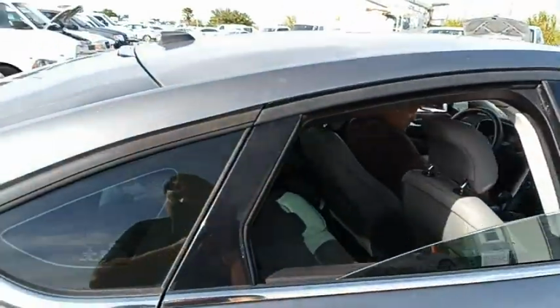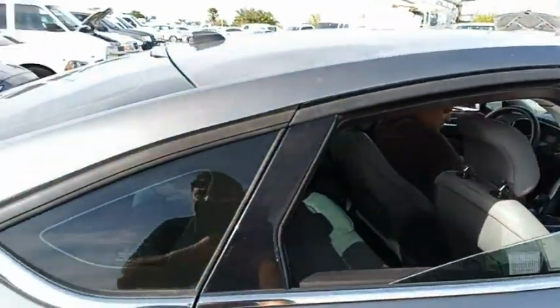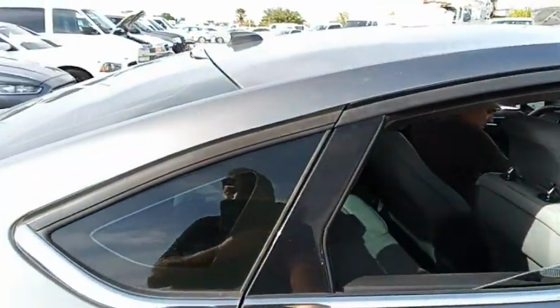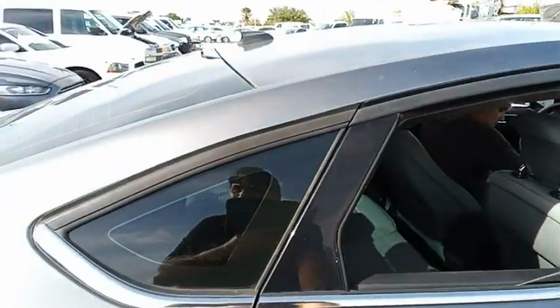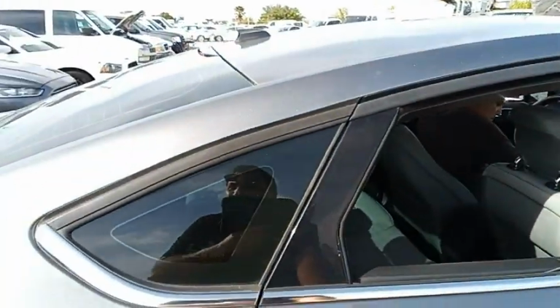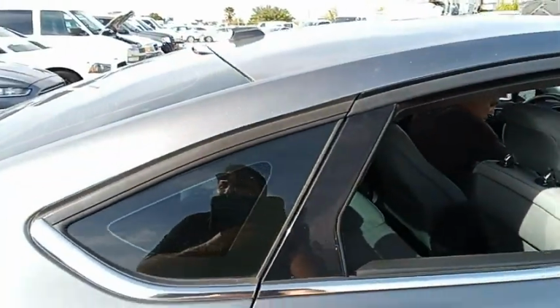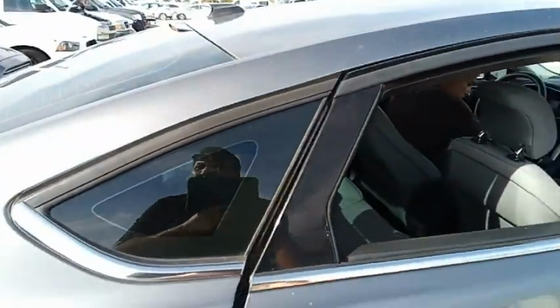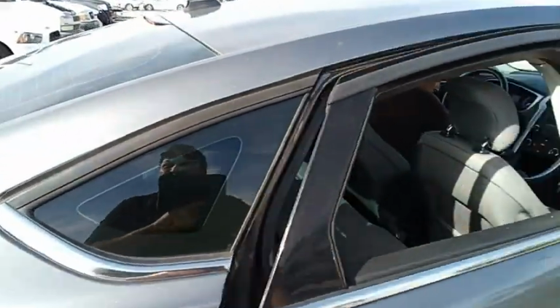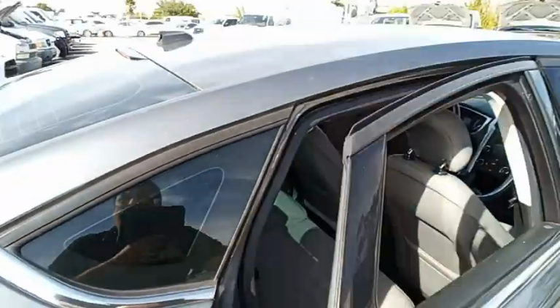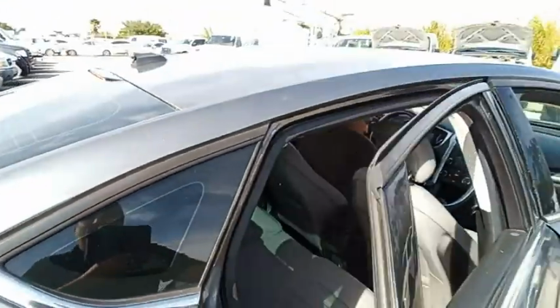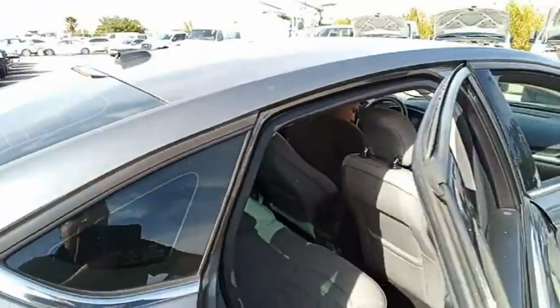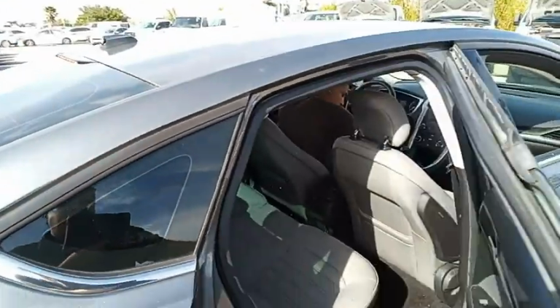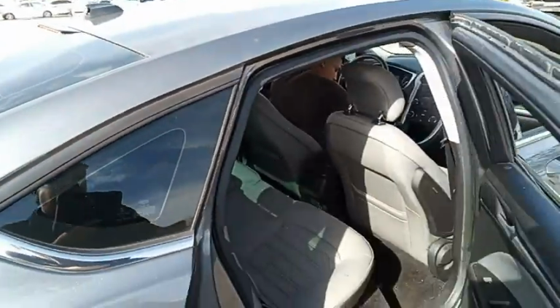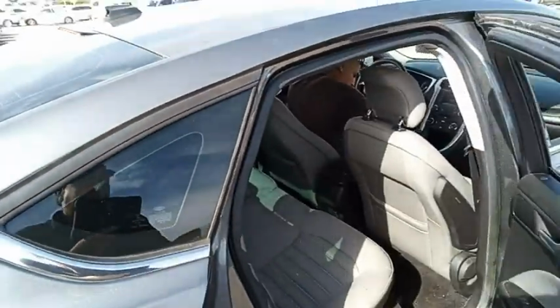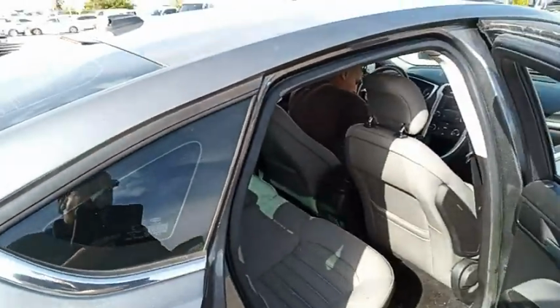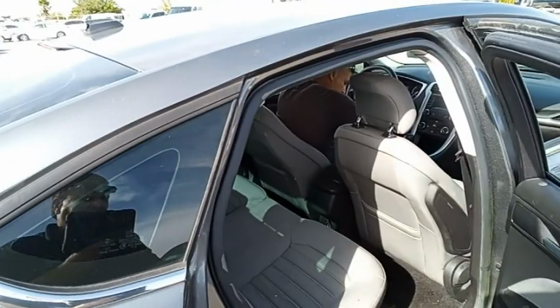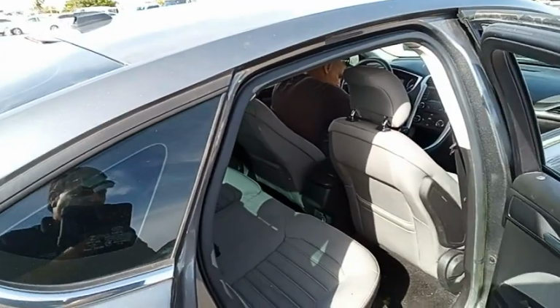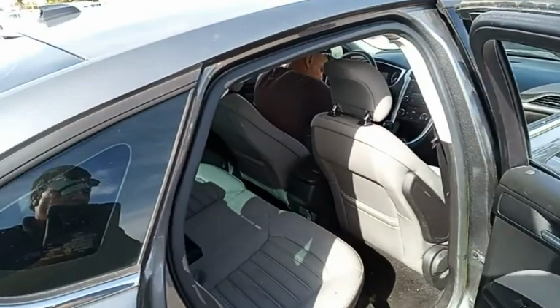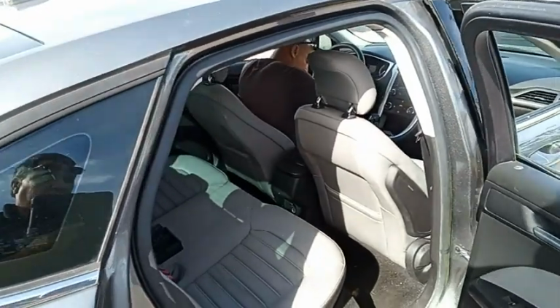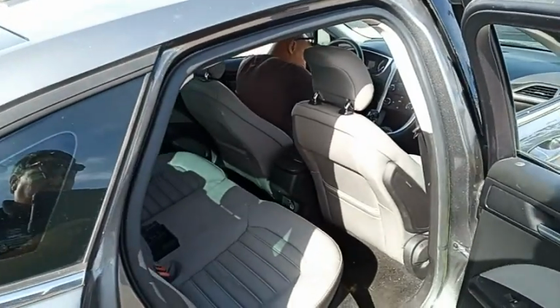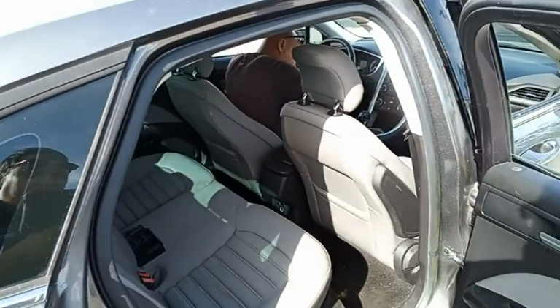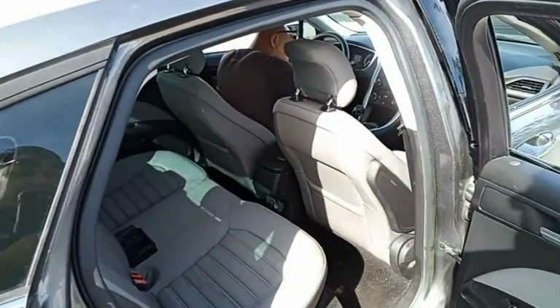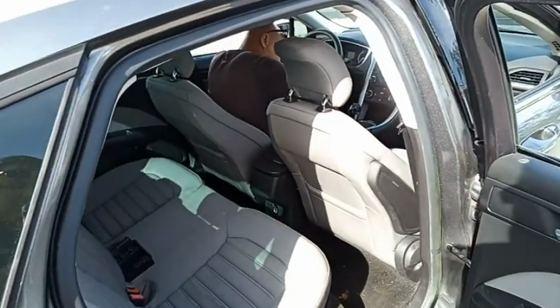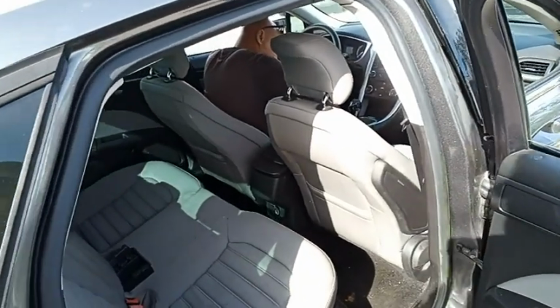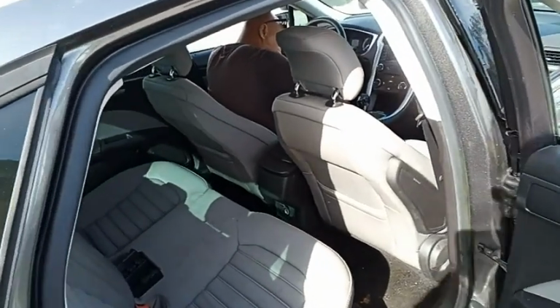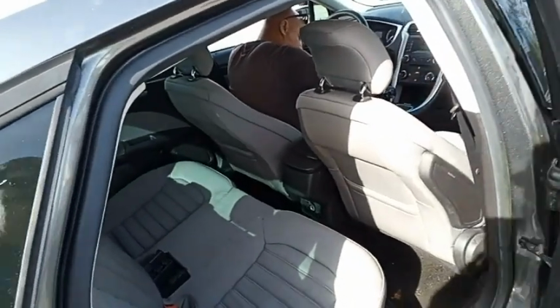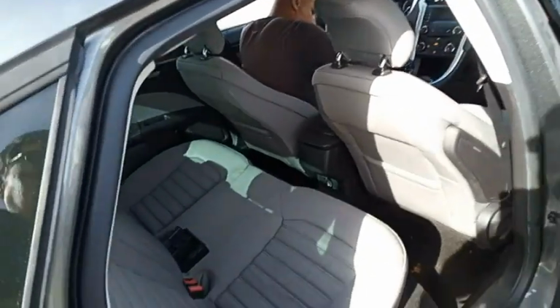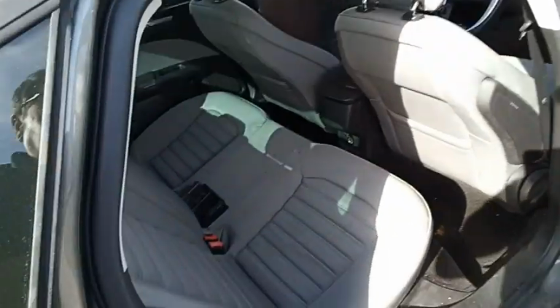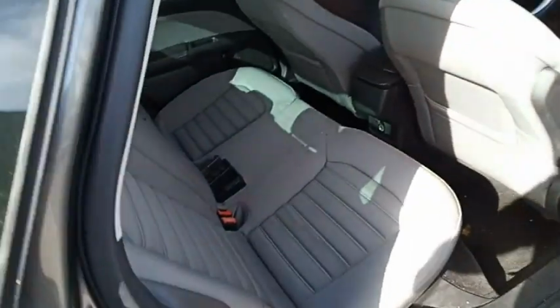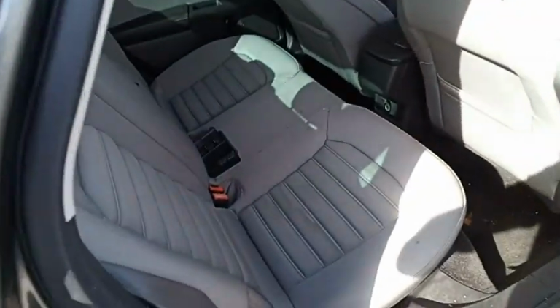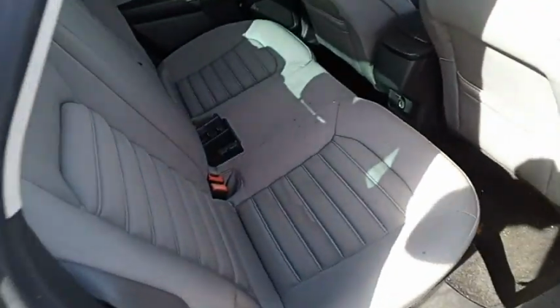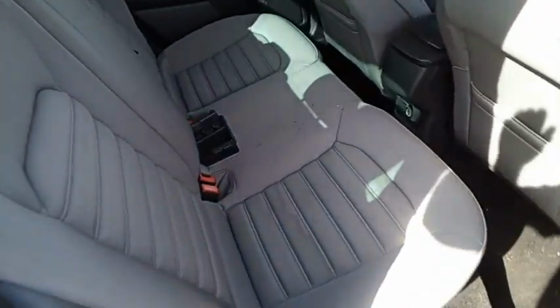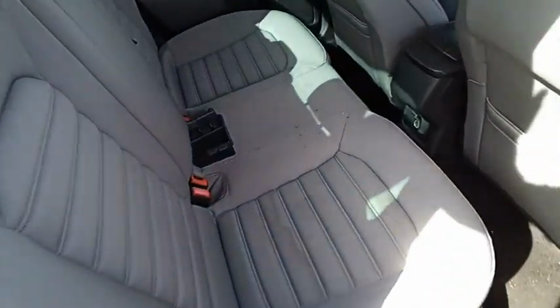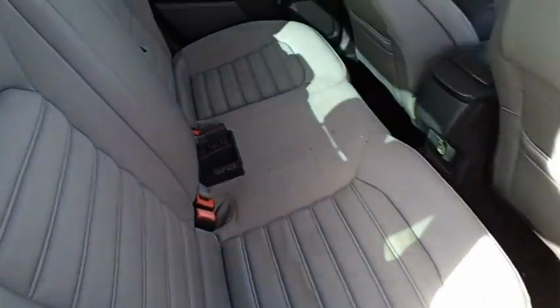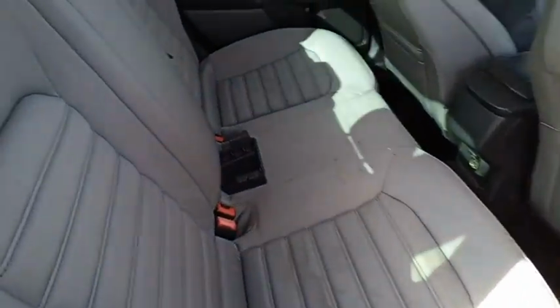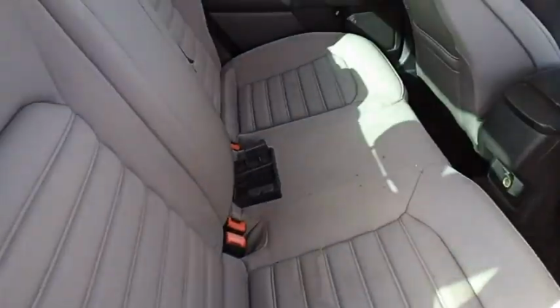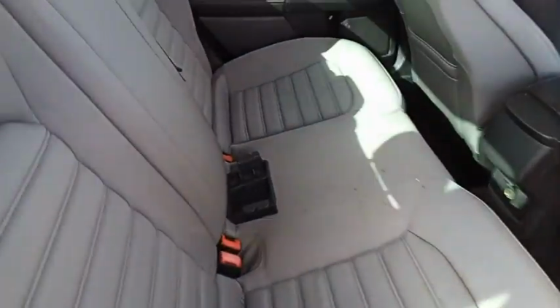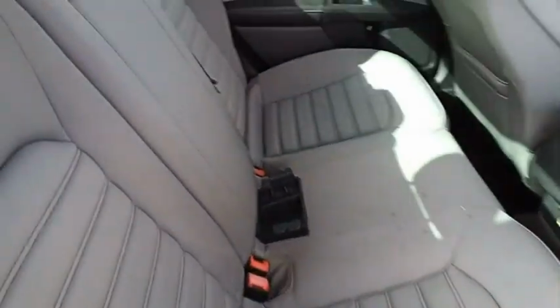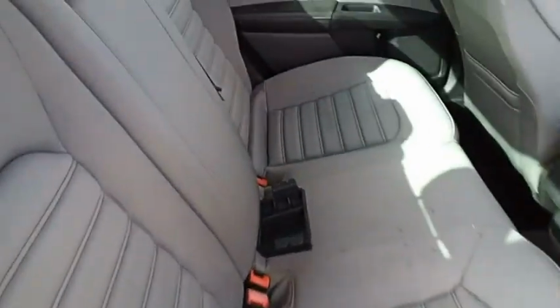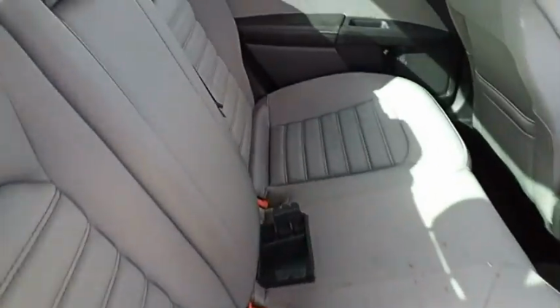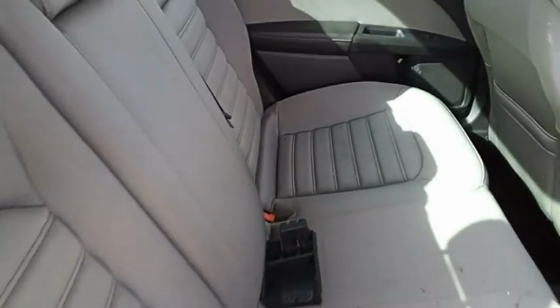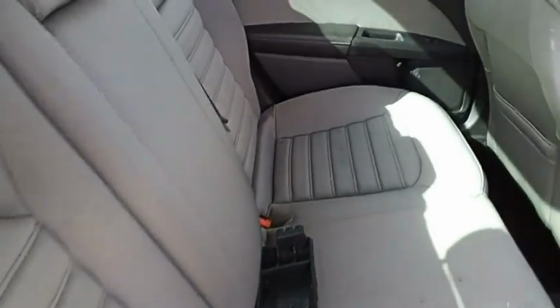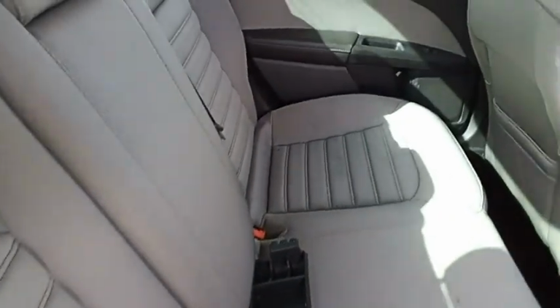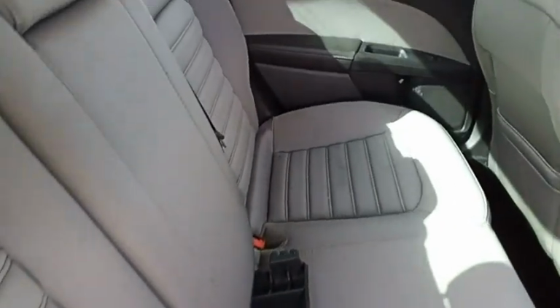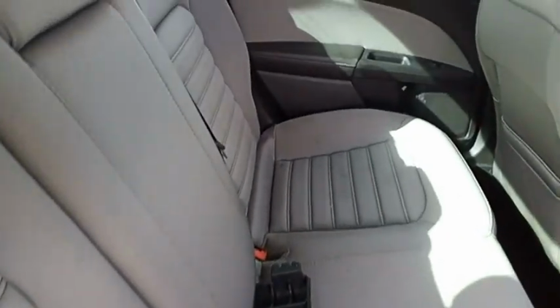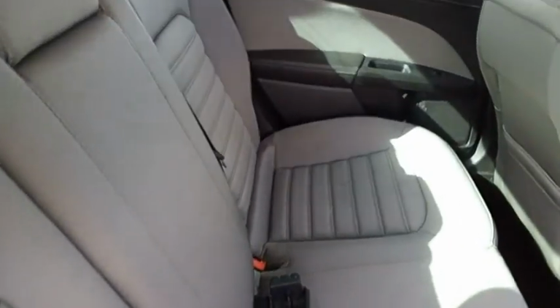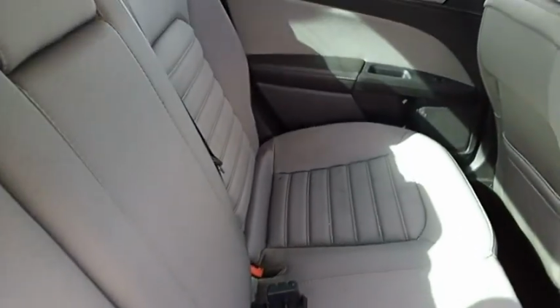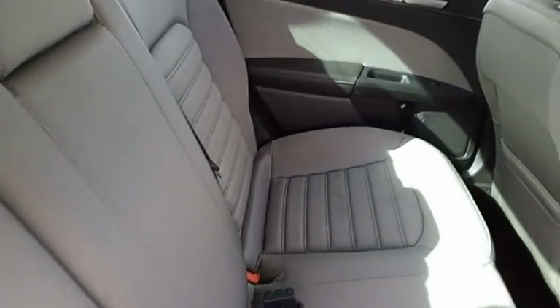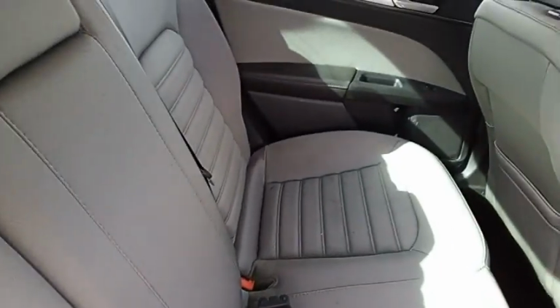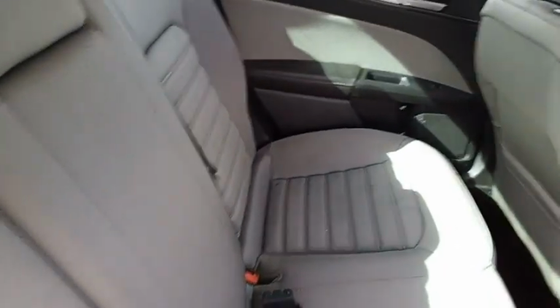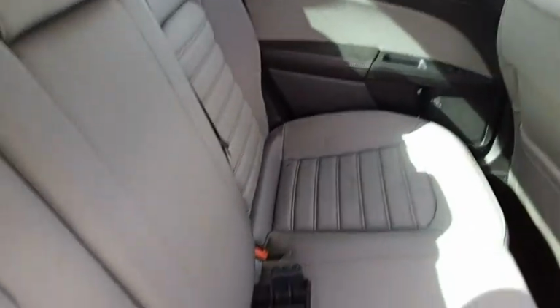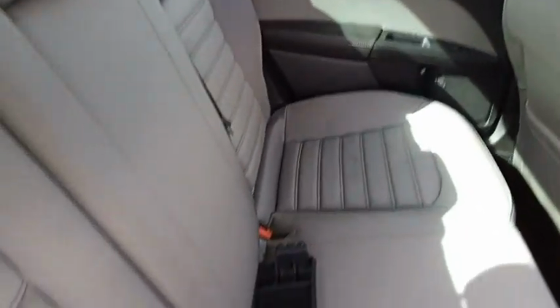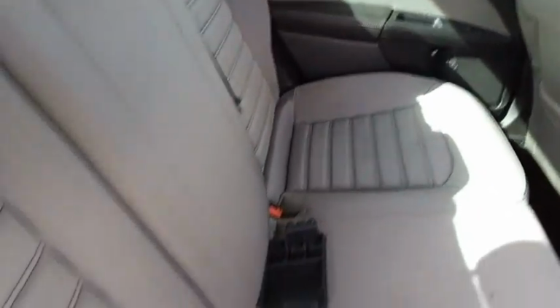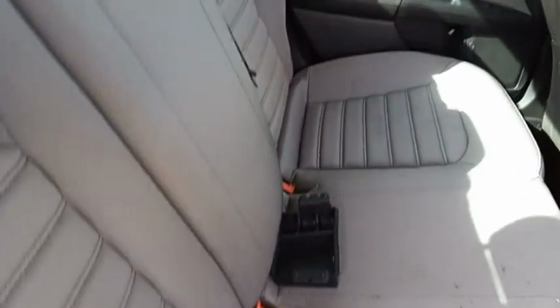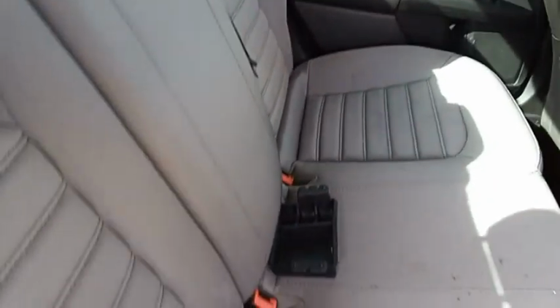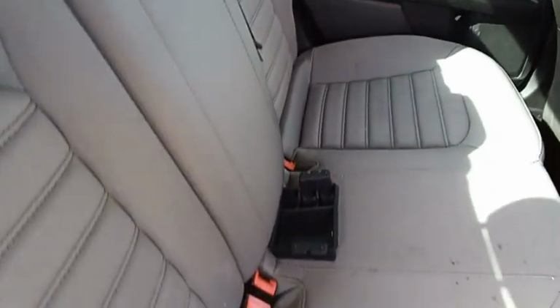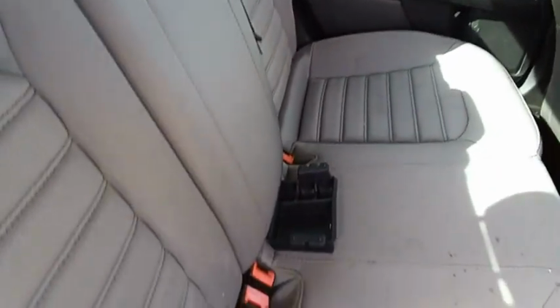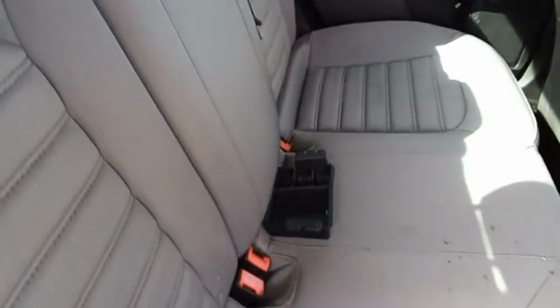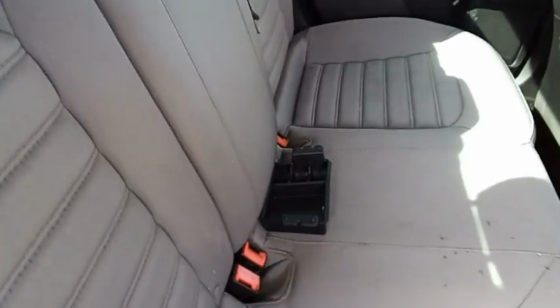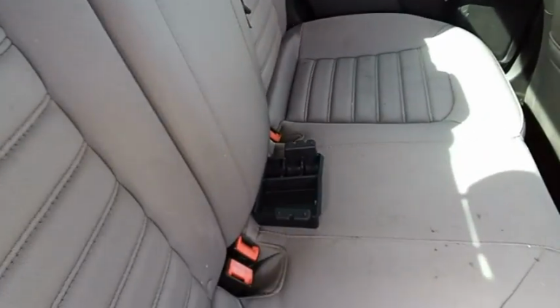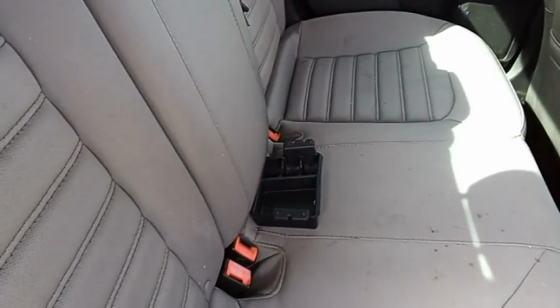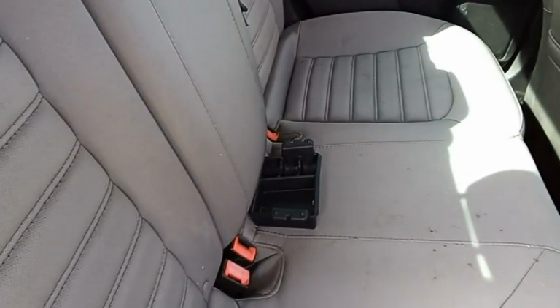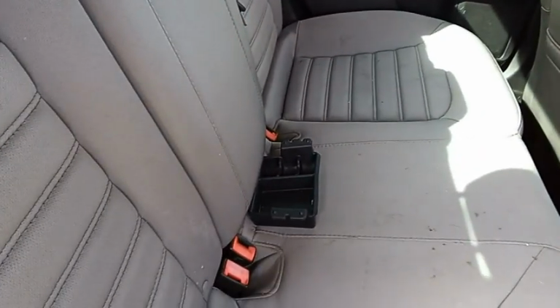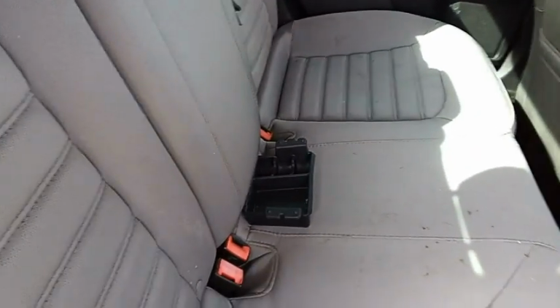Let's take a look at the back seat. I don't know where that's from.